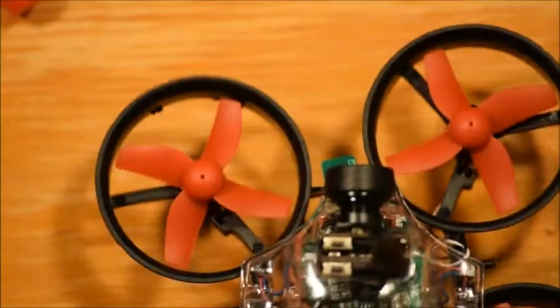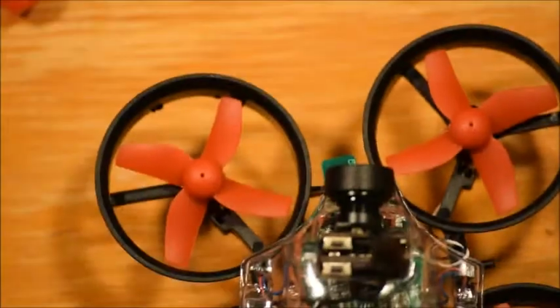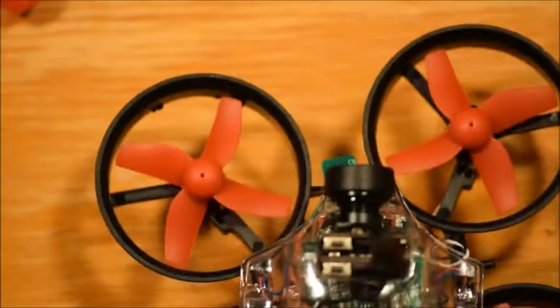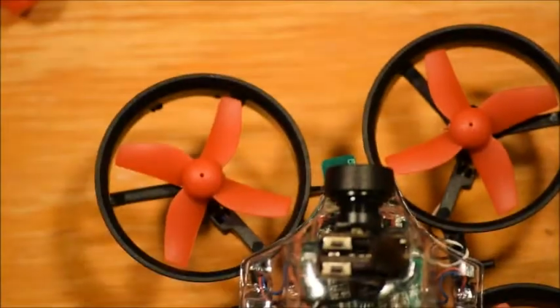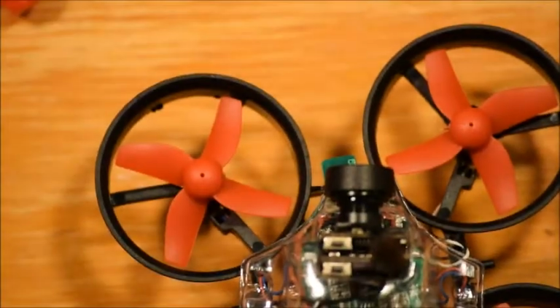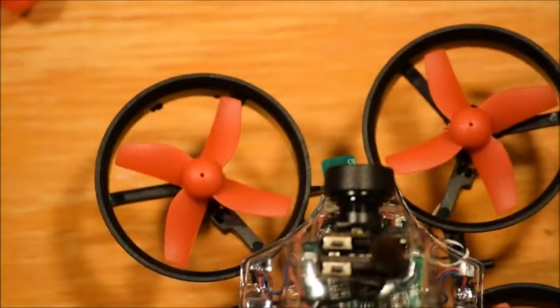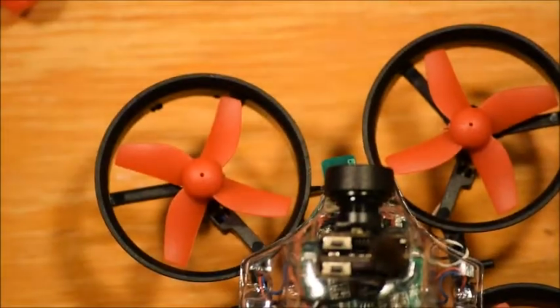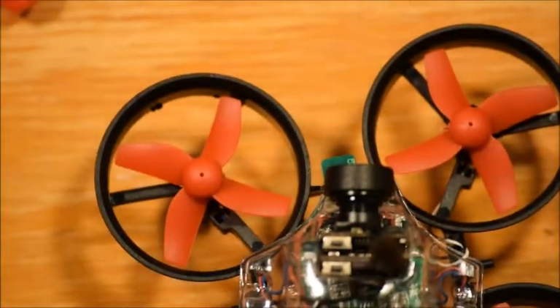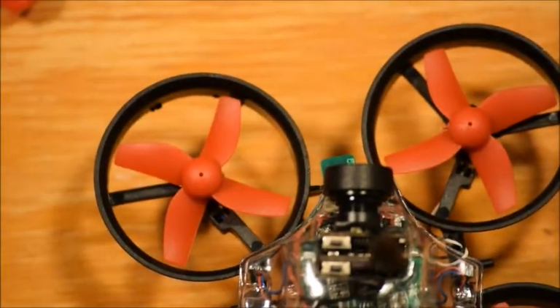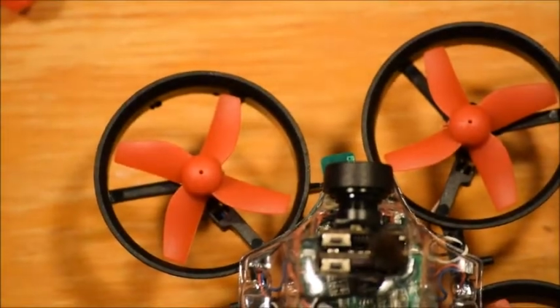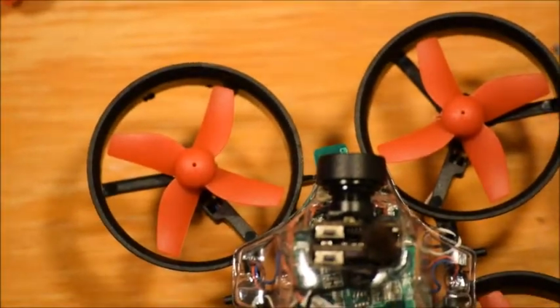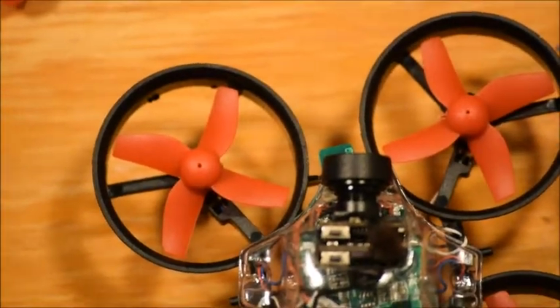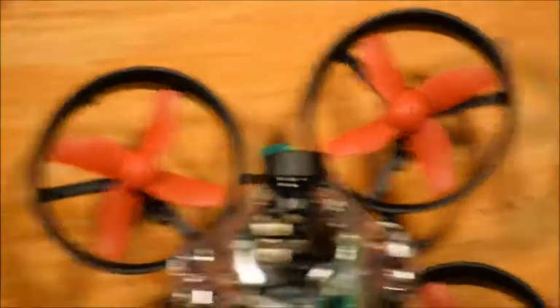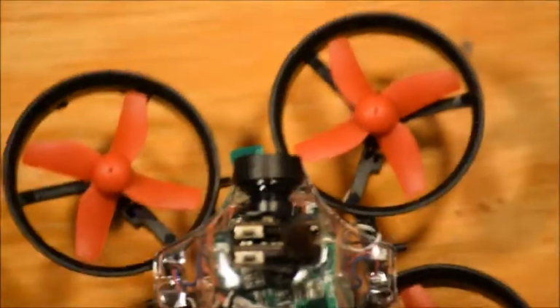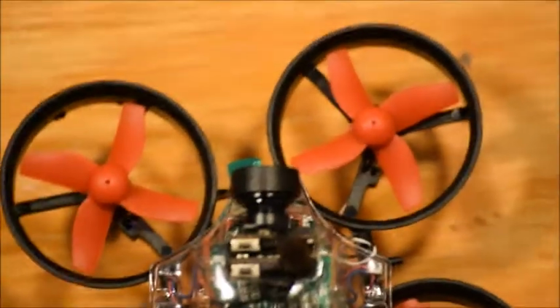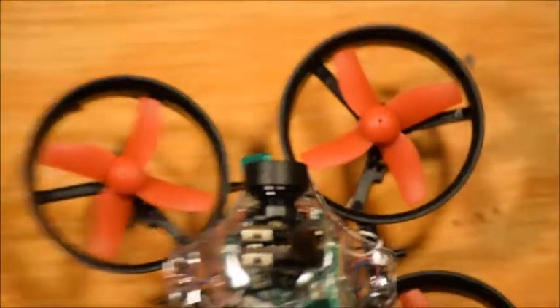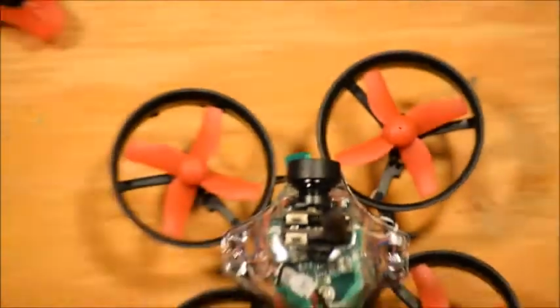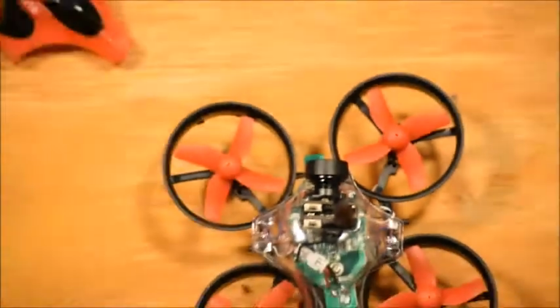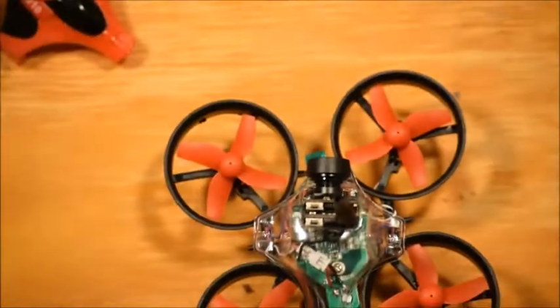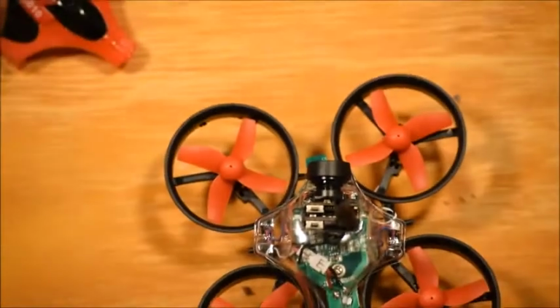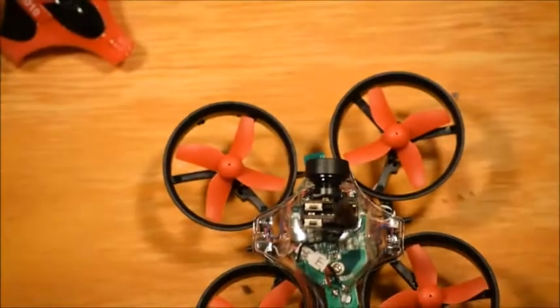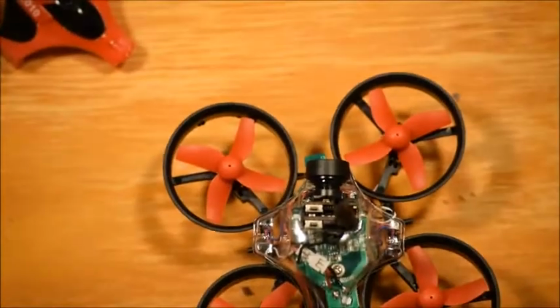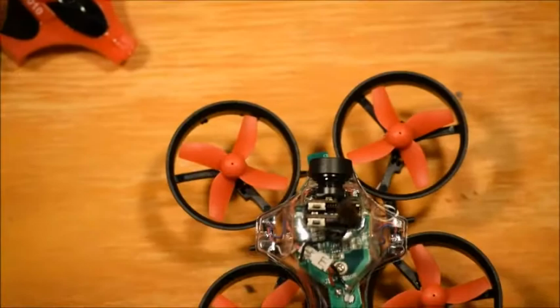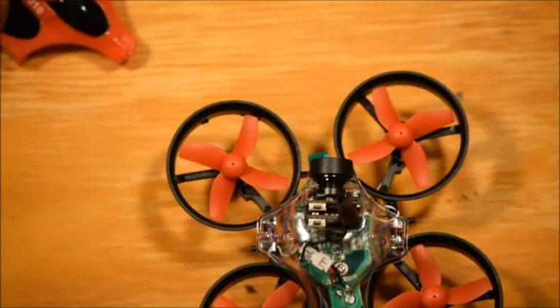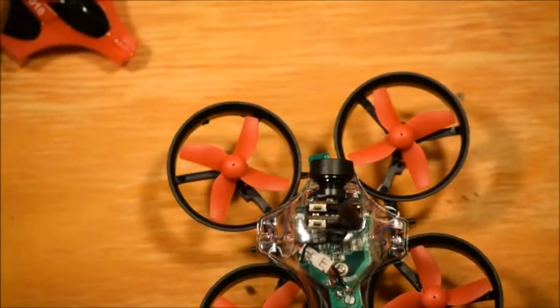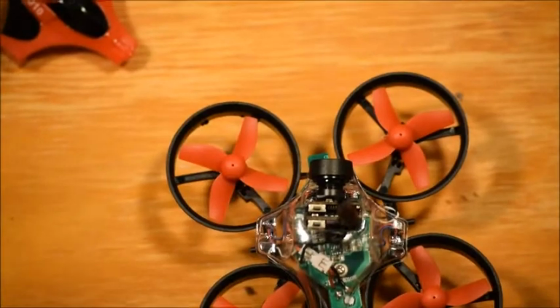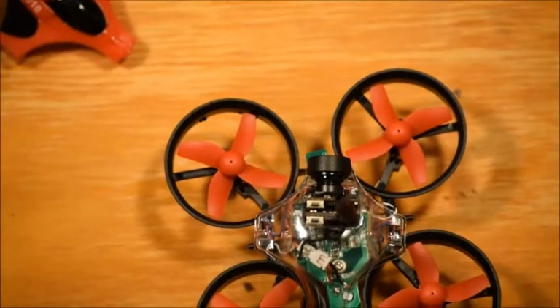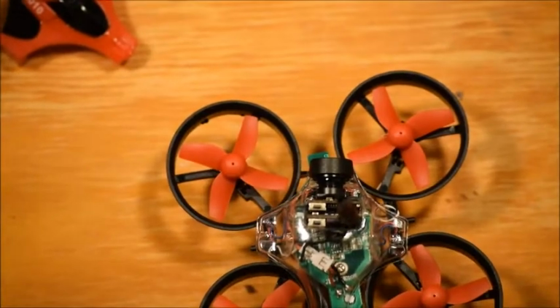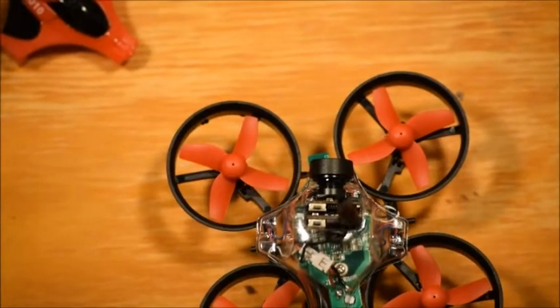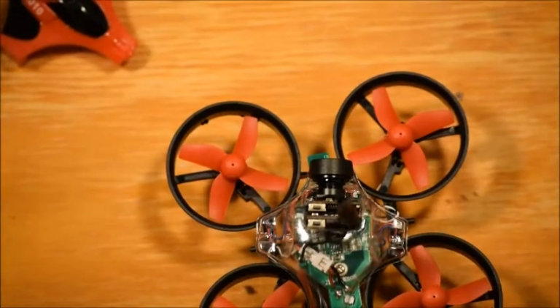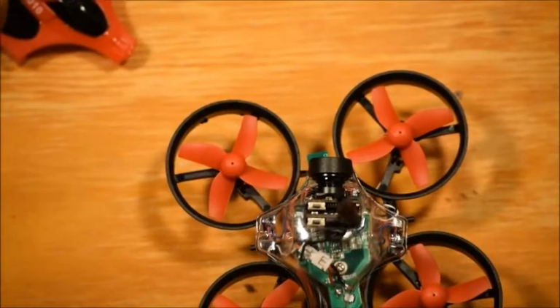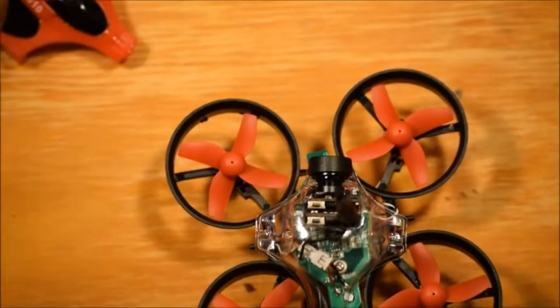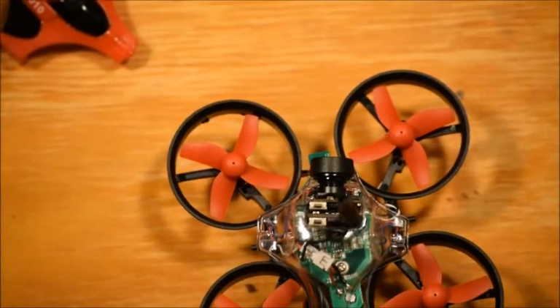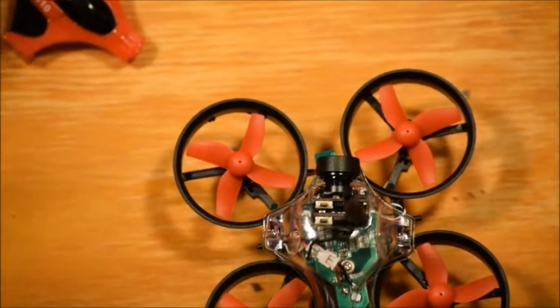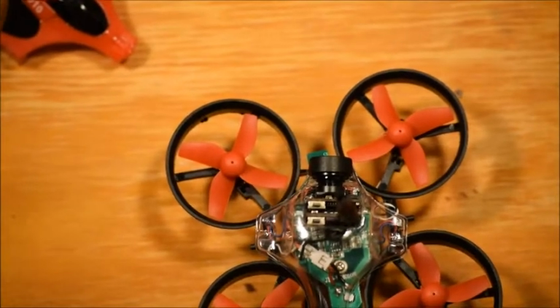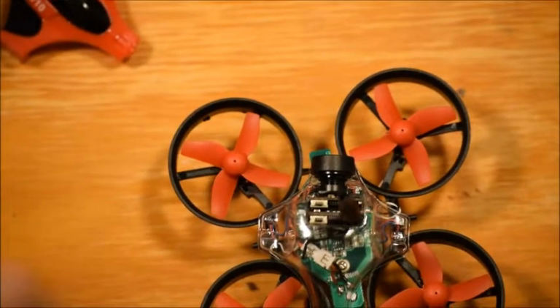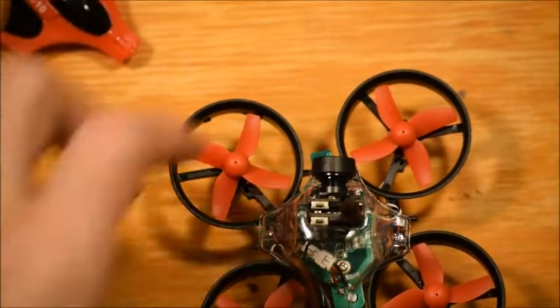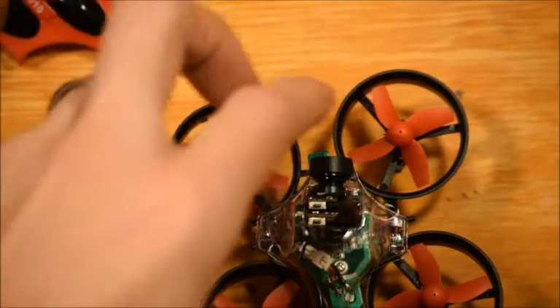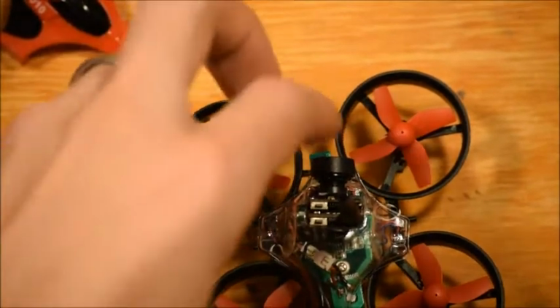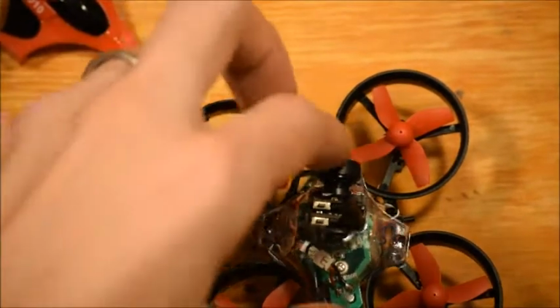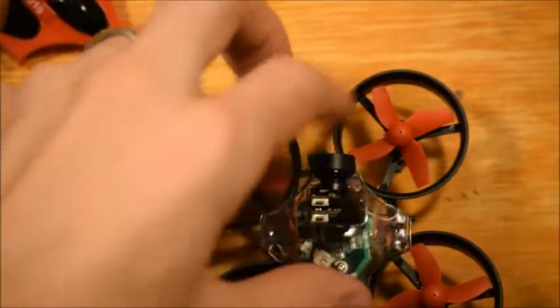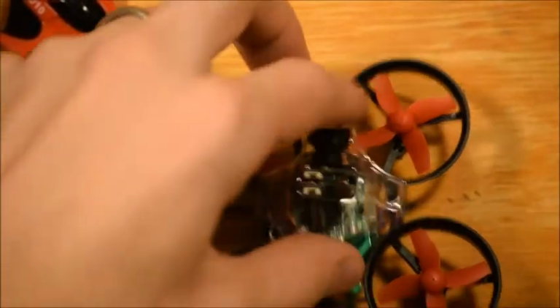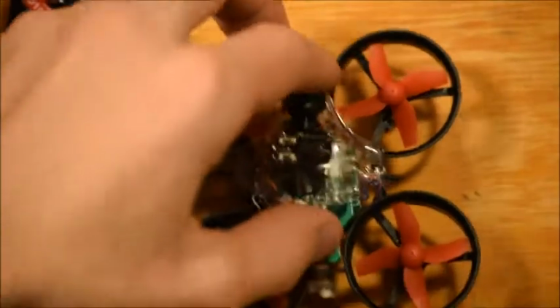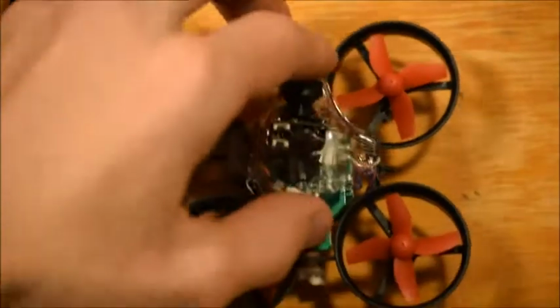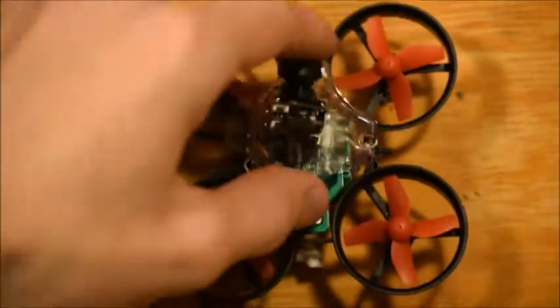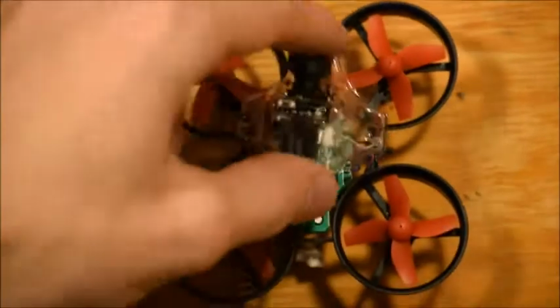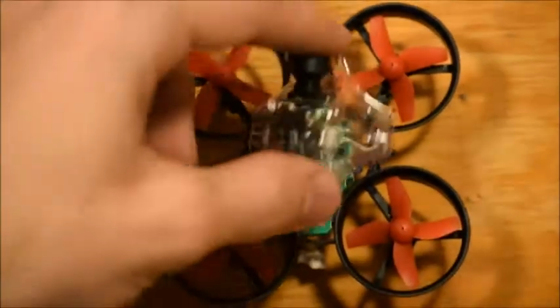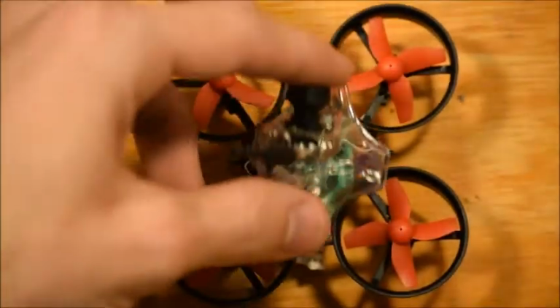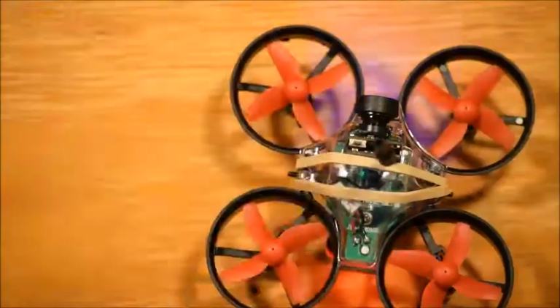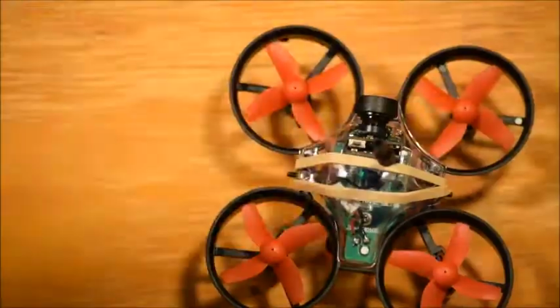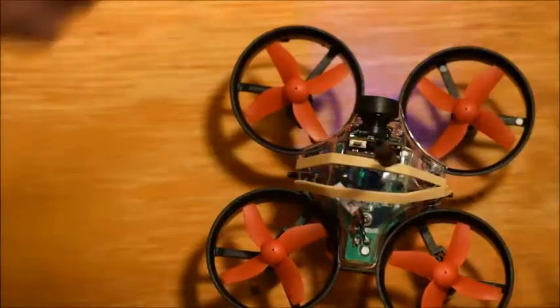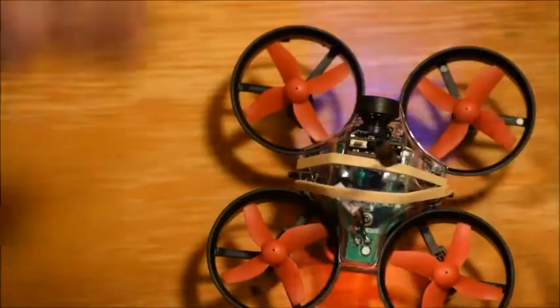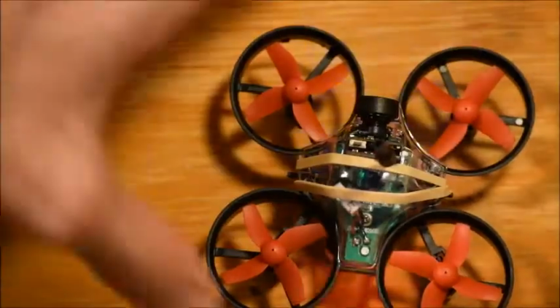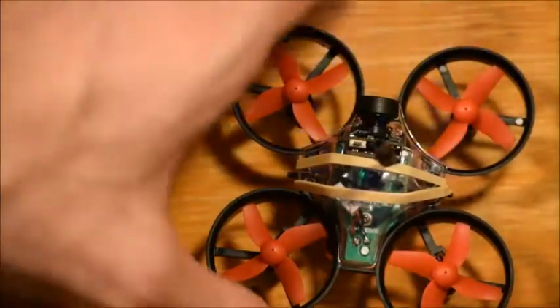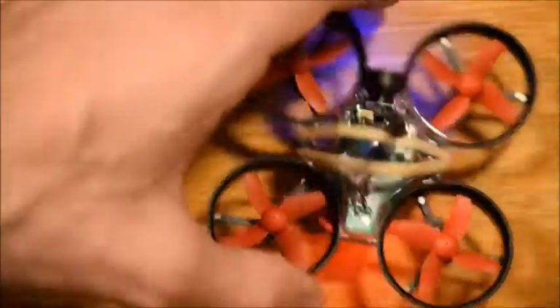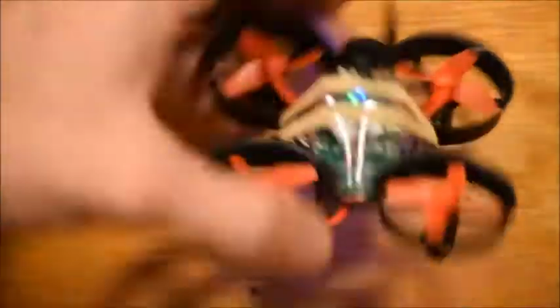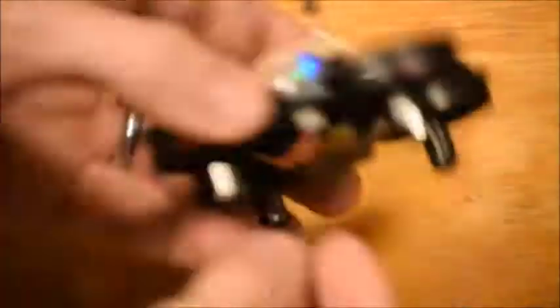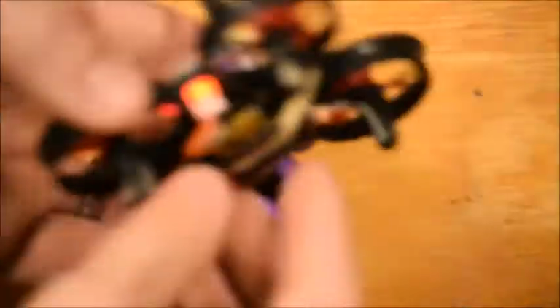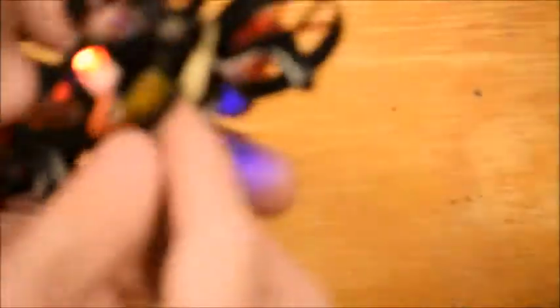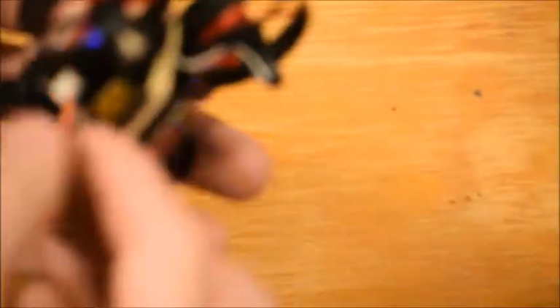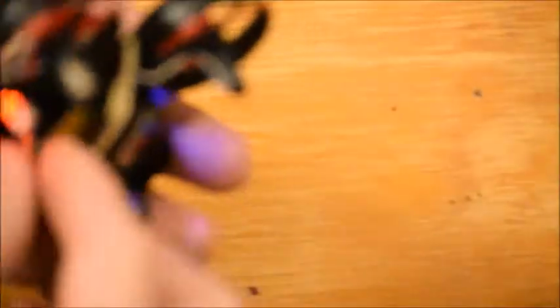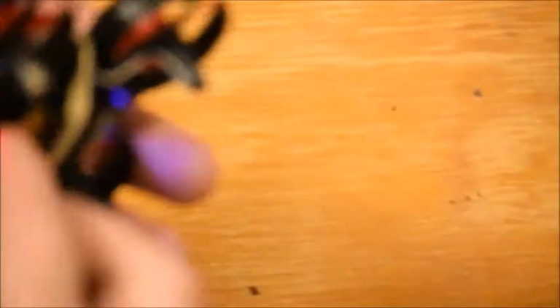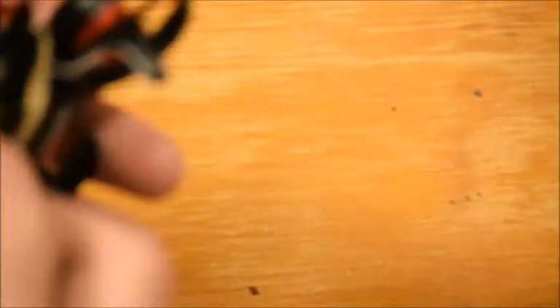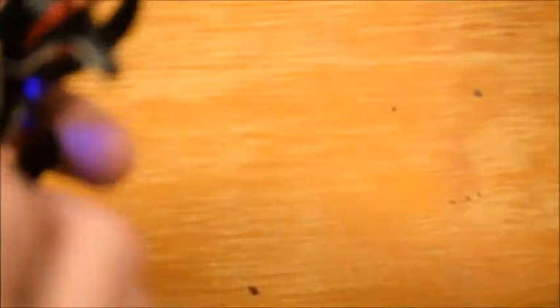I used a rubber band to connect the camera to the body of it and that seems to hold pretty well. I lost that footage though.